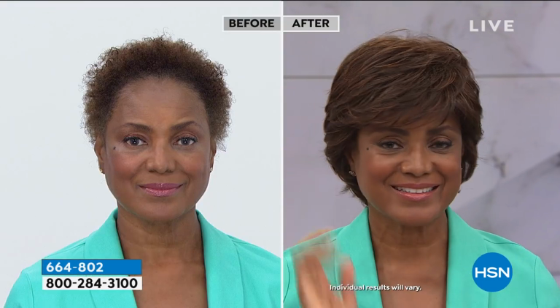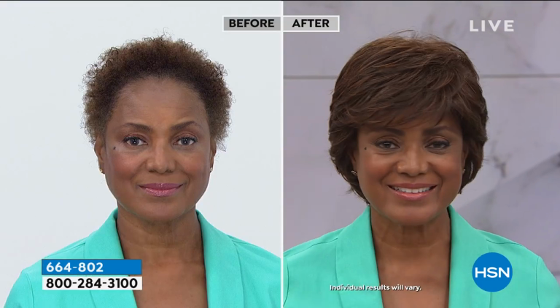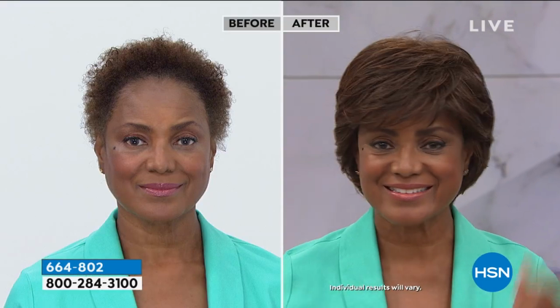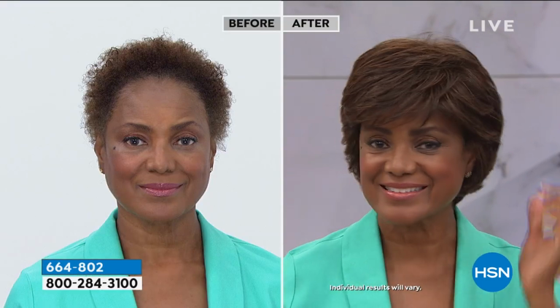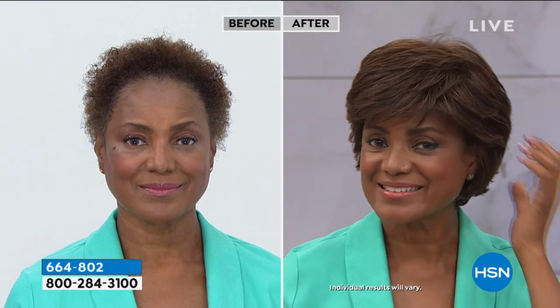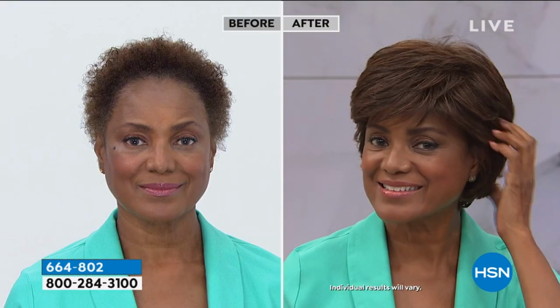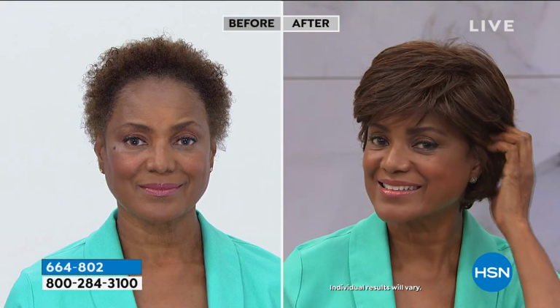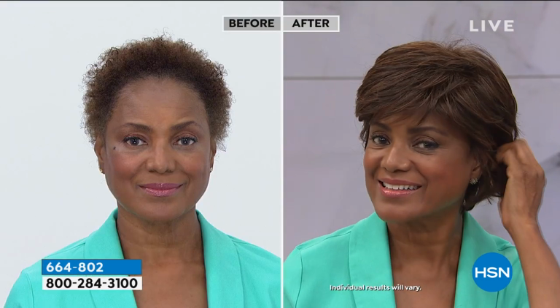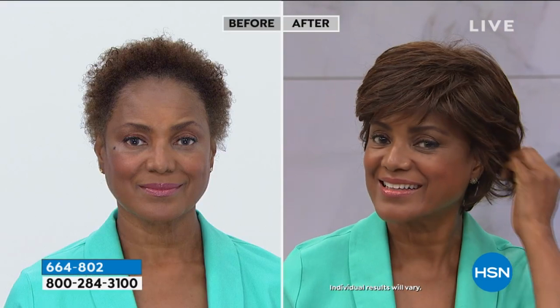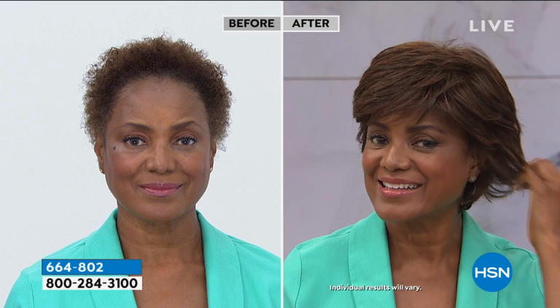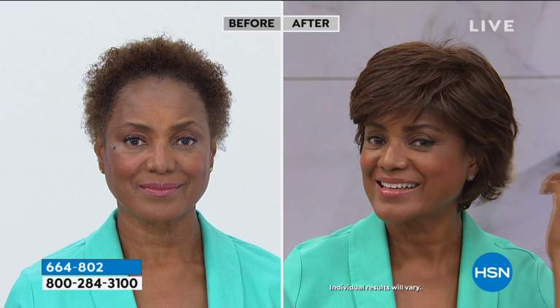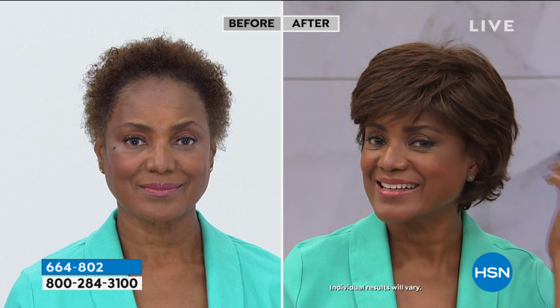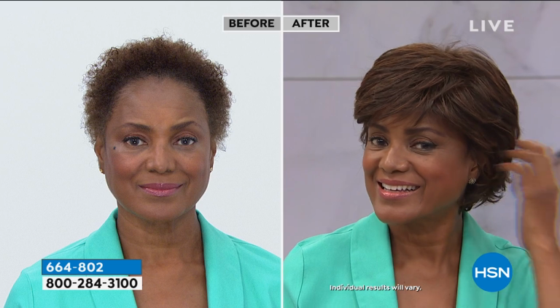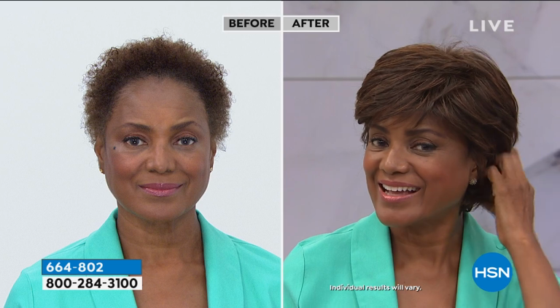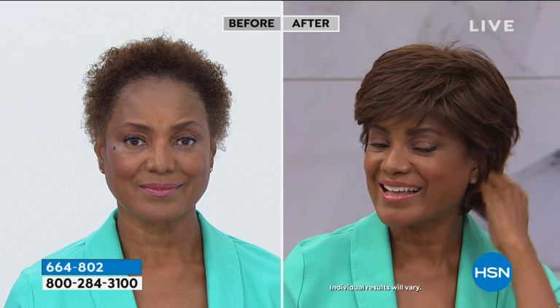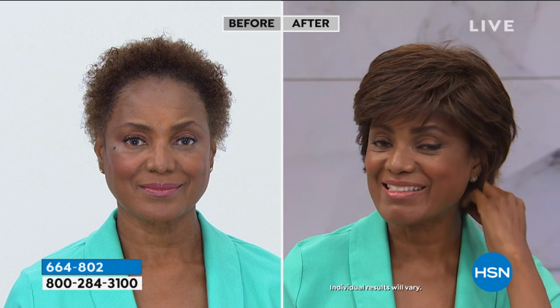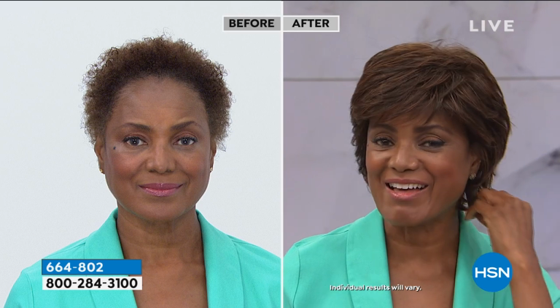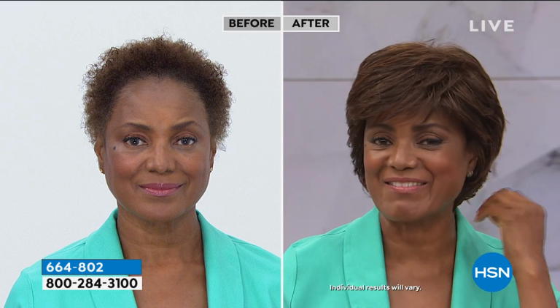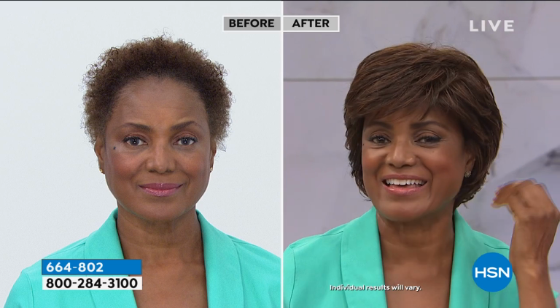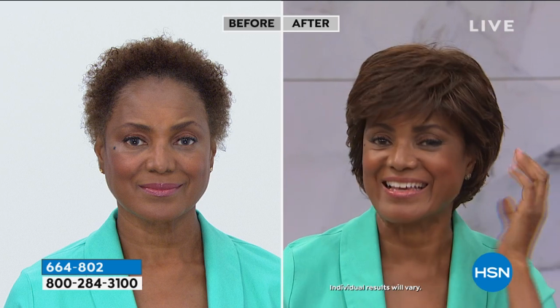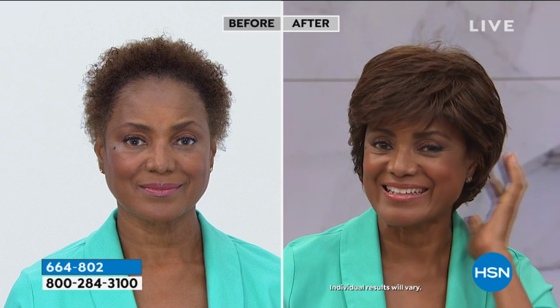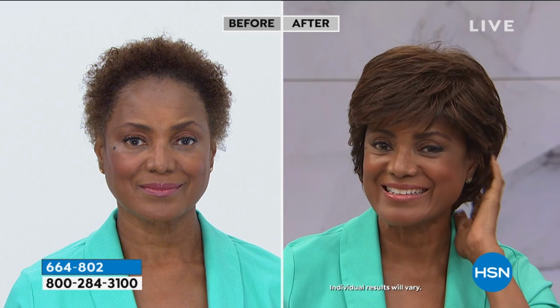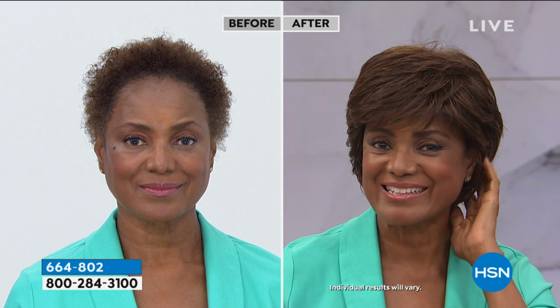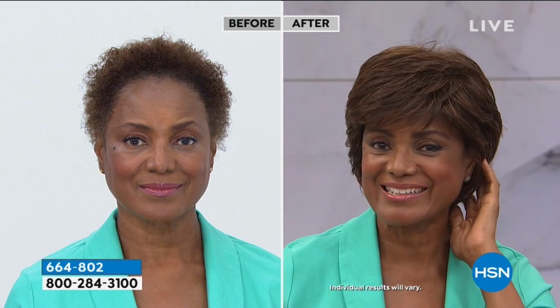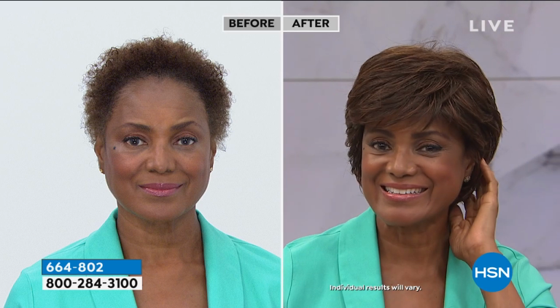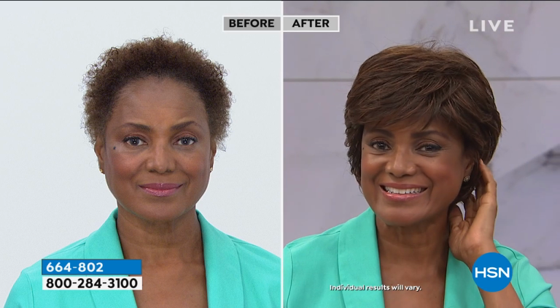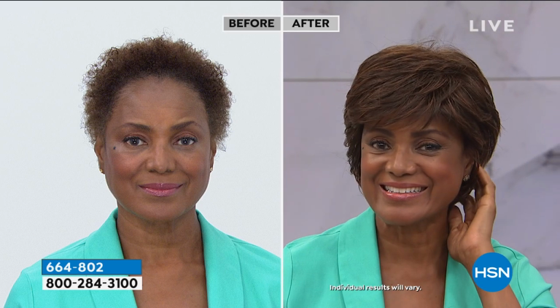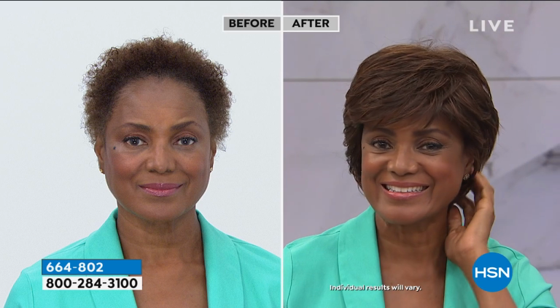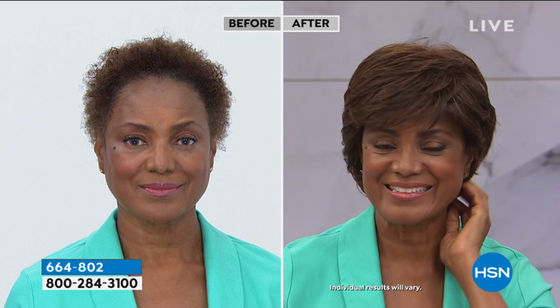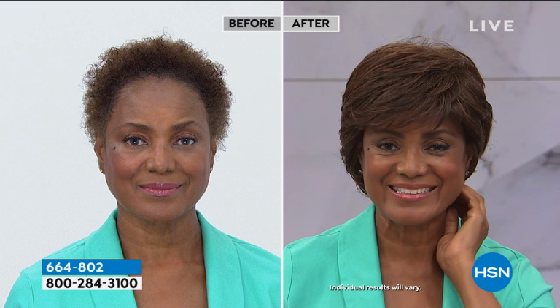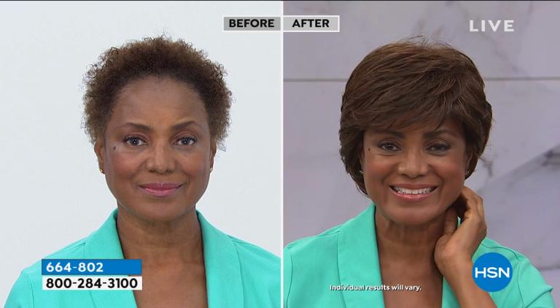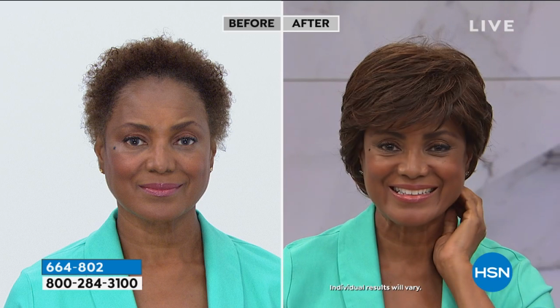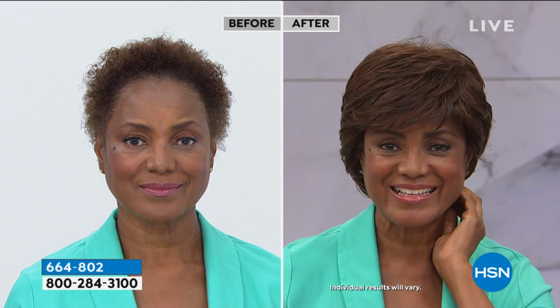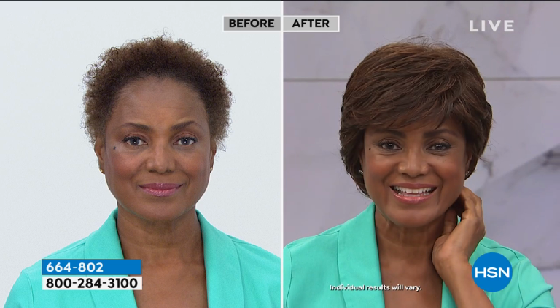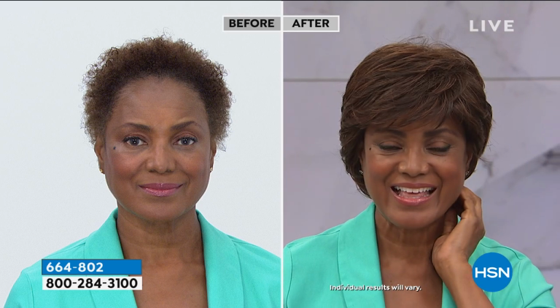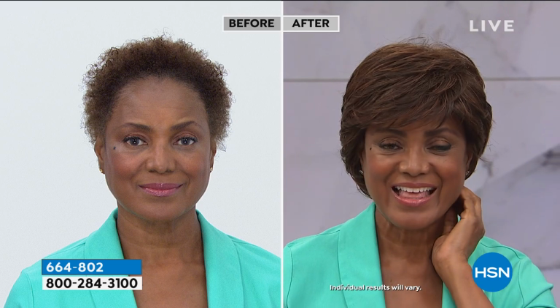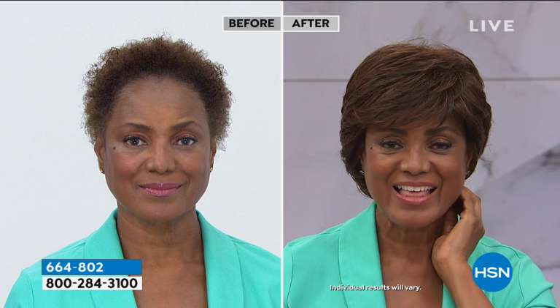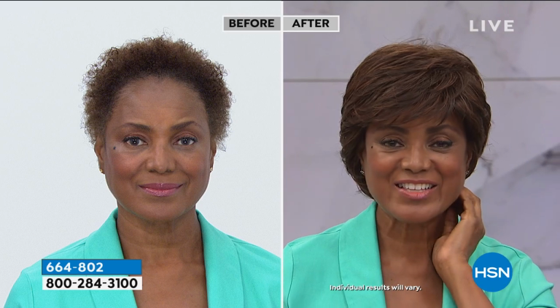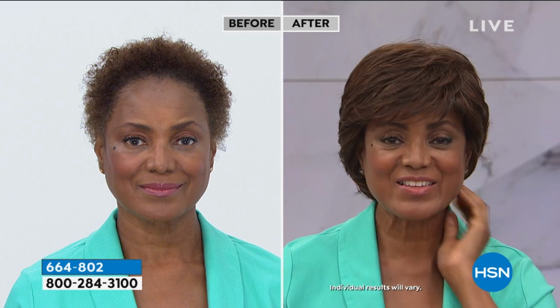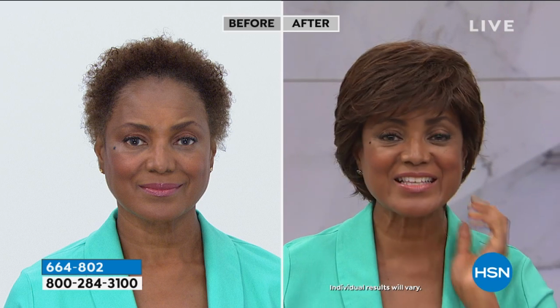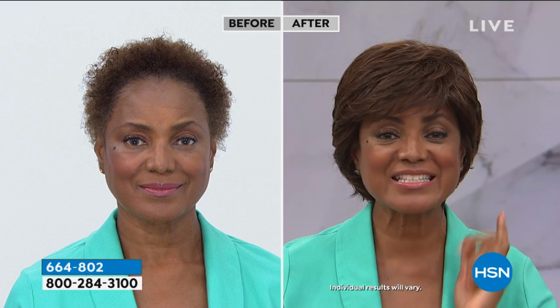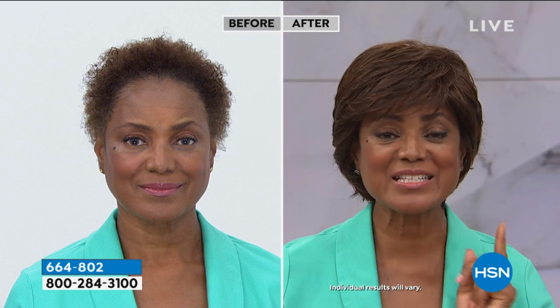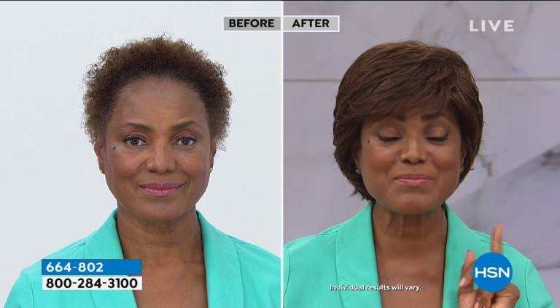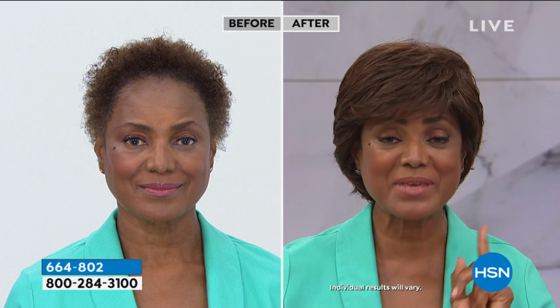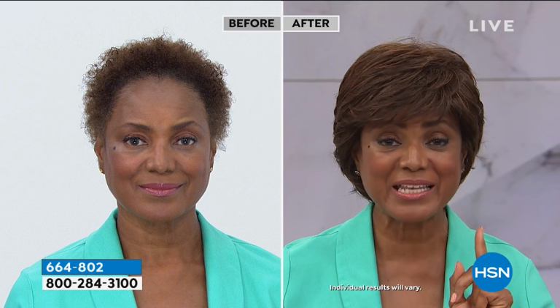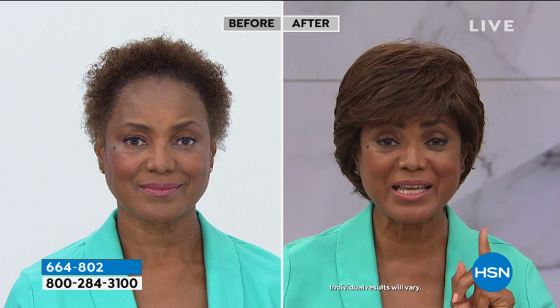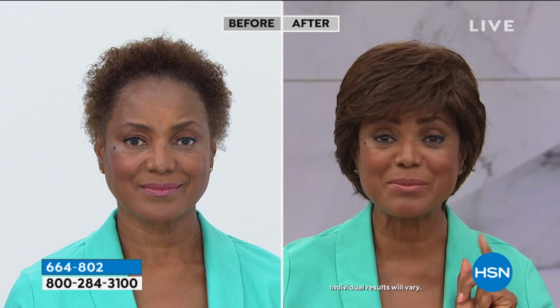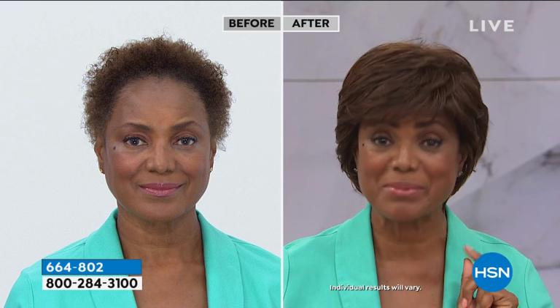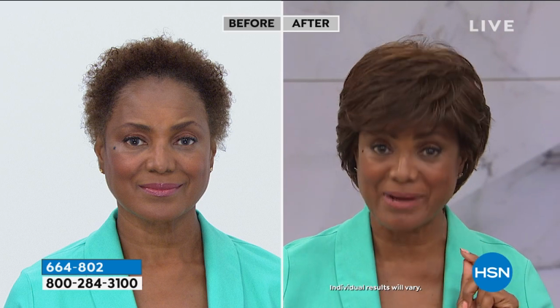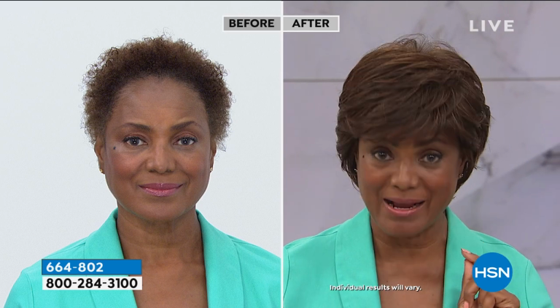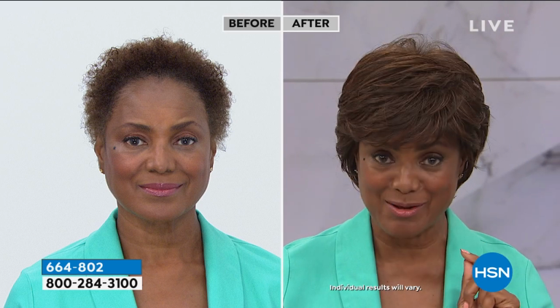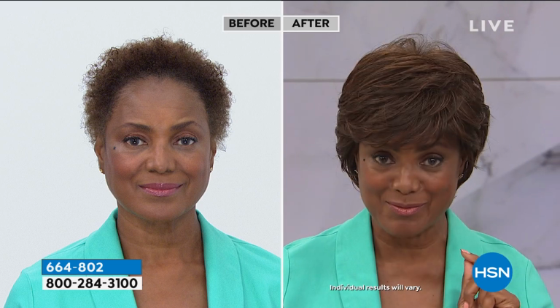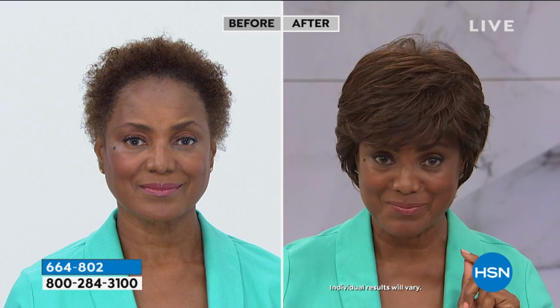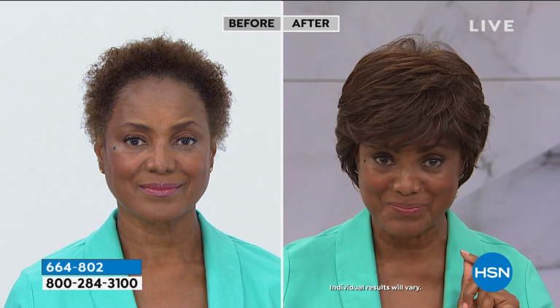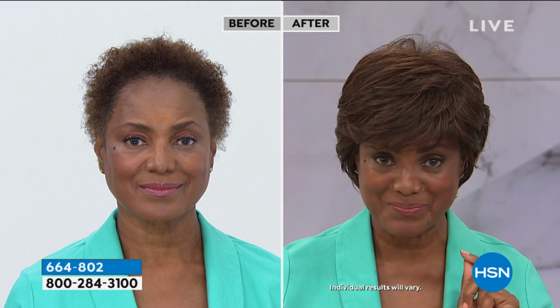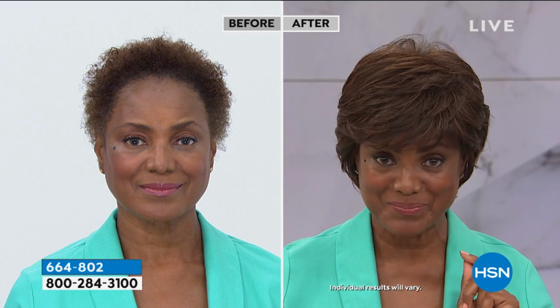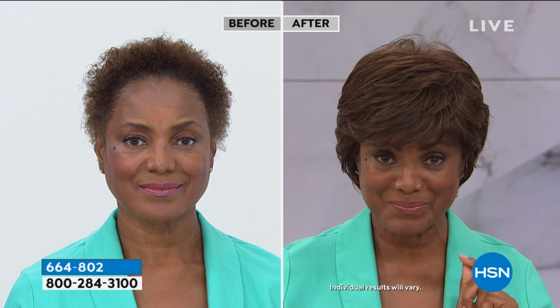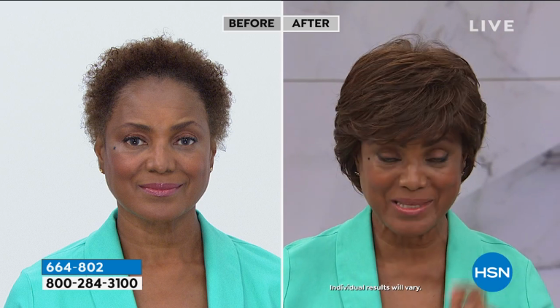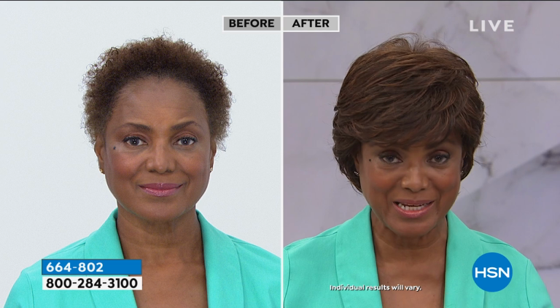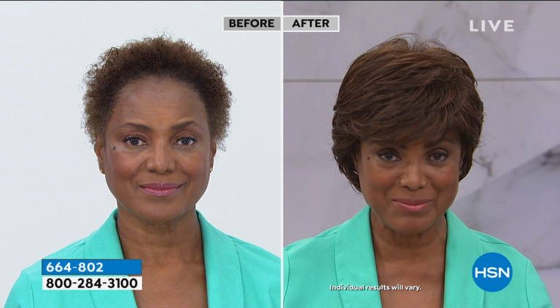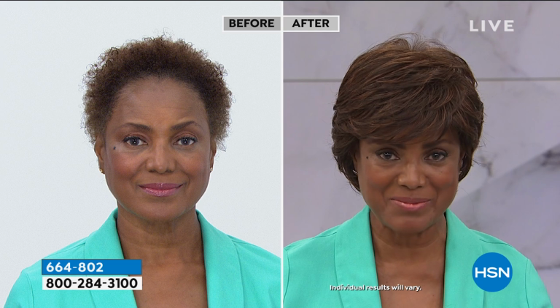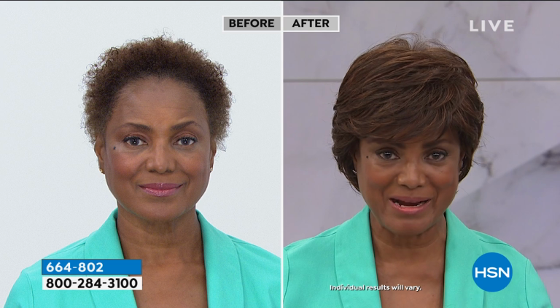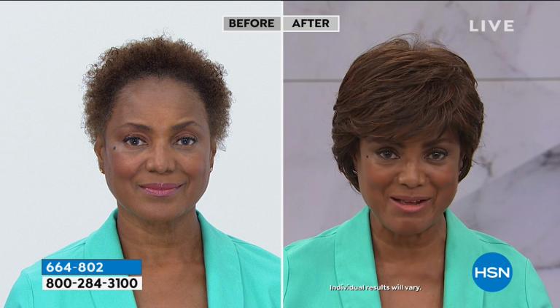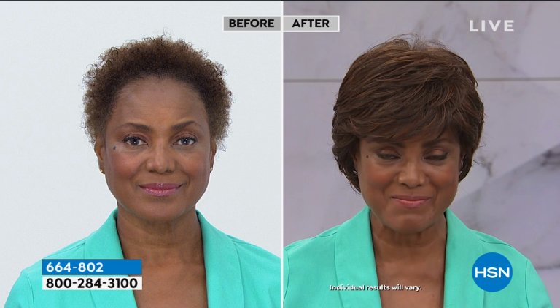It looks so good on you. I love it. What color are you wearing? This is medium brown. Medium brown.